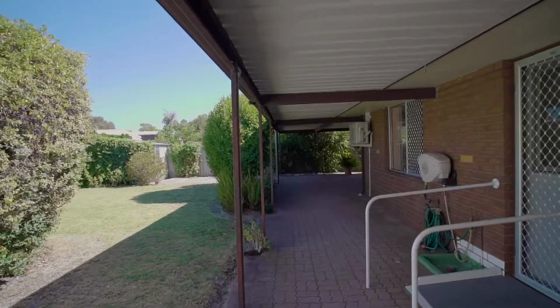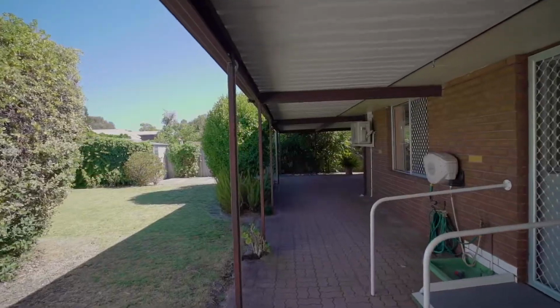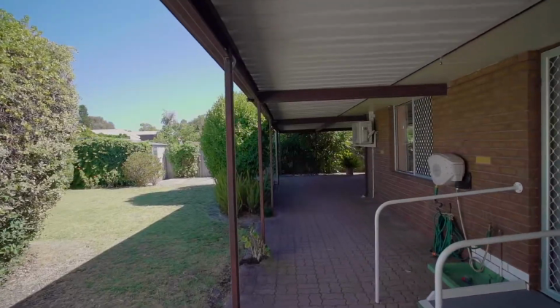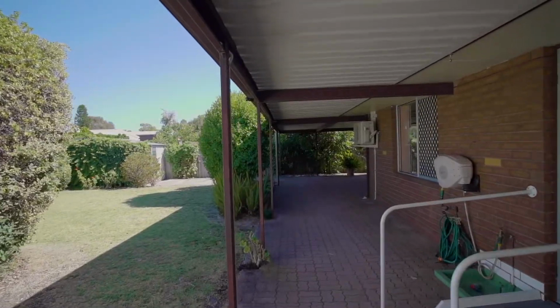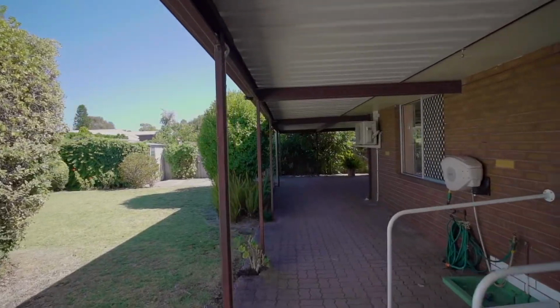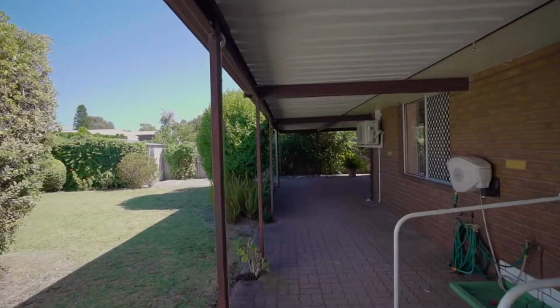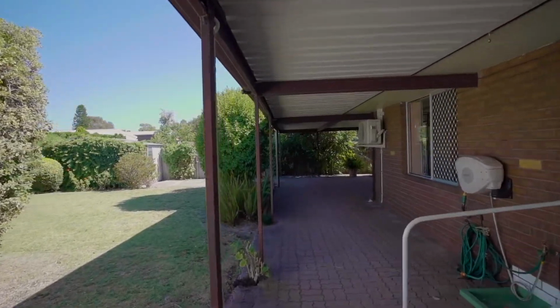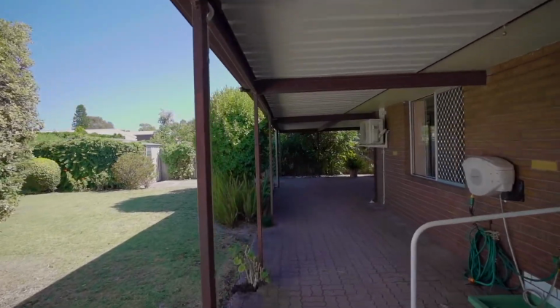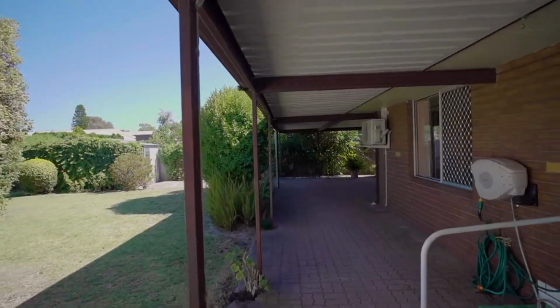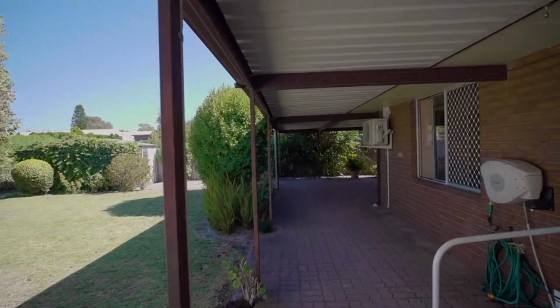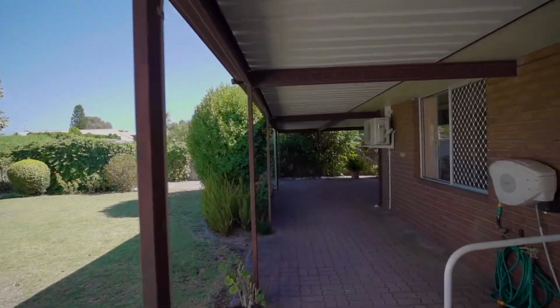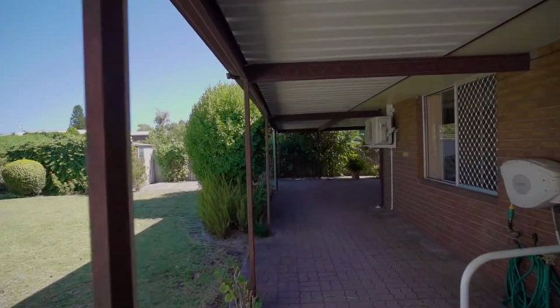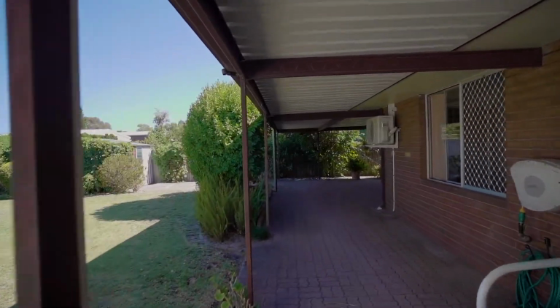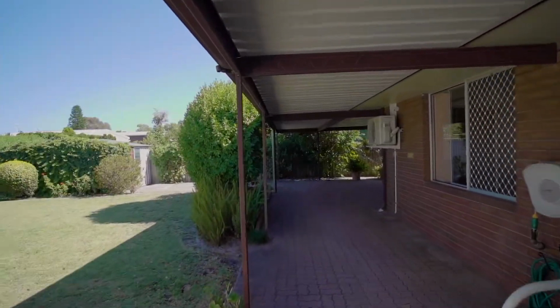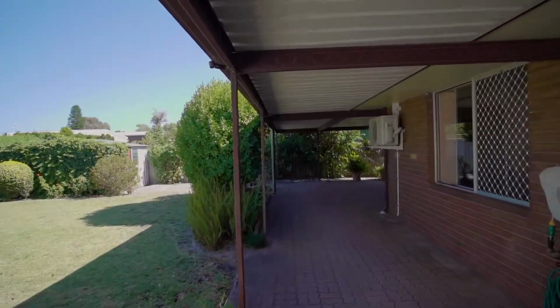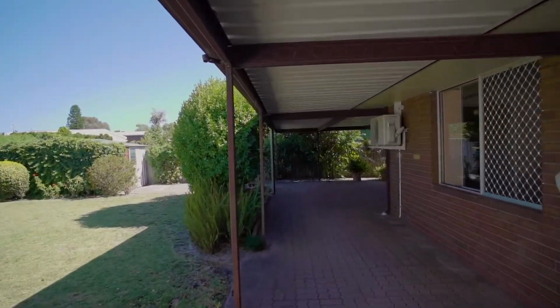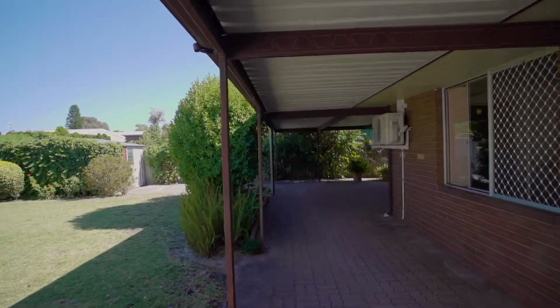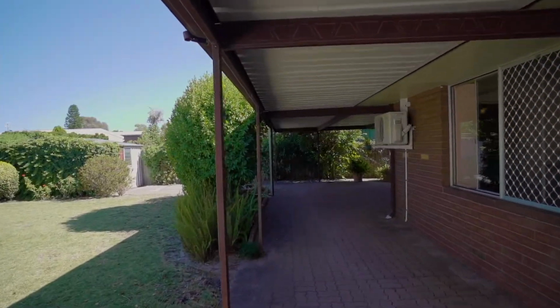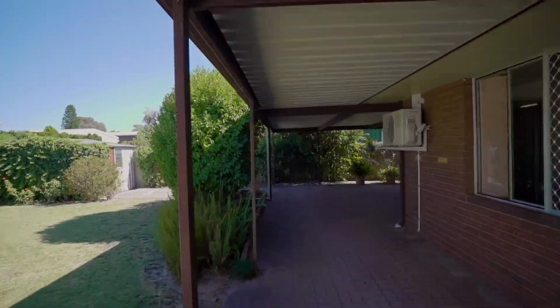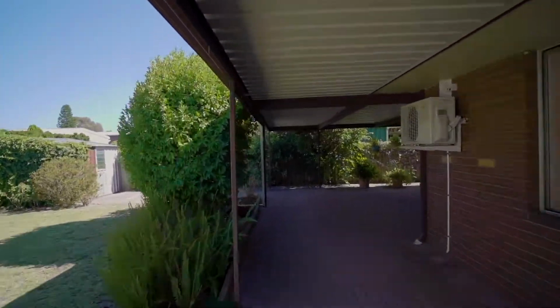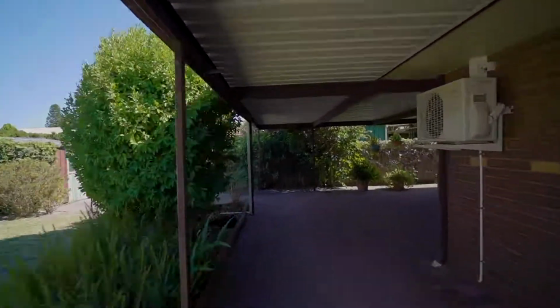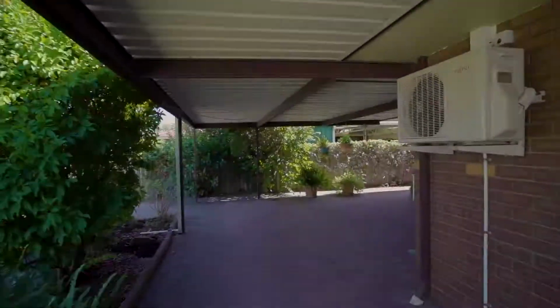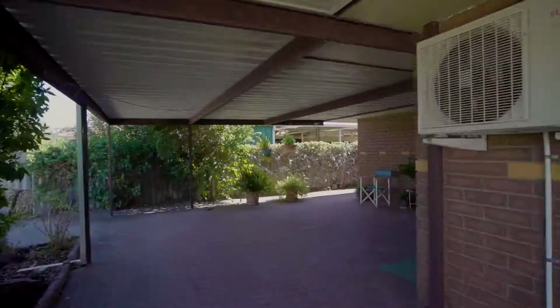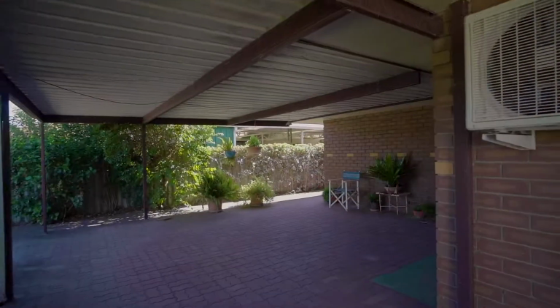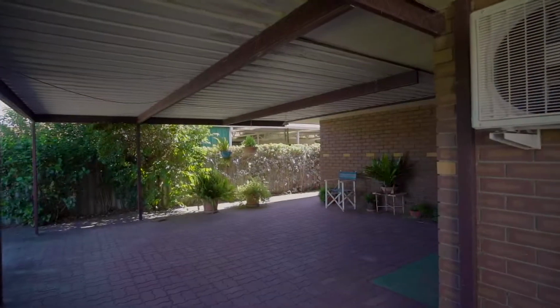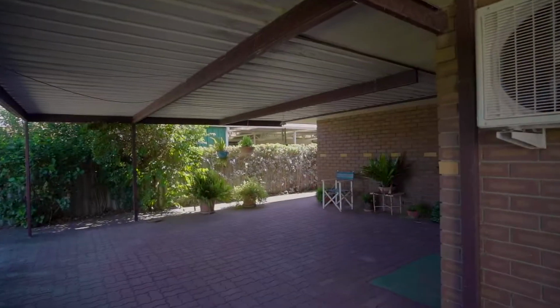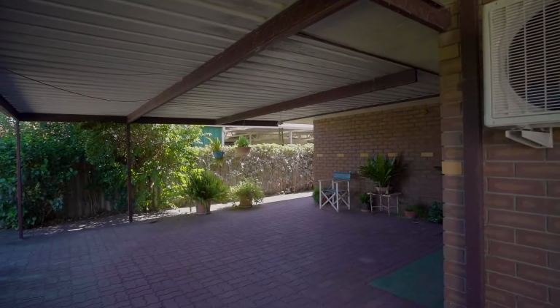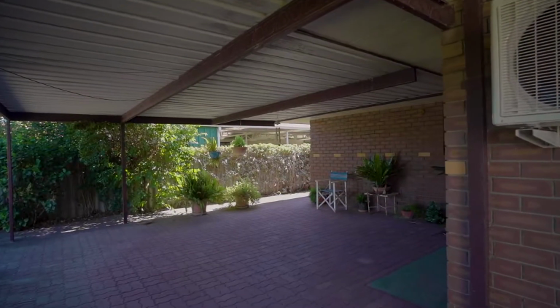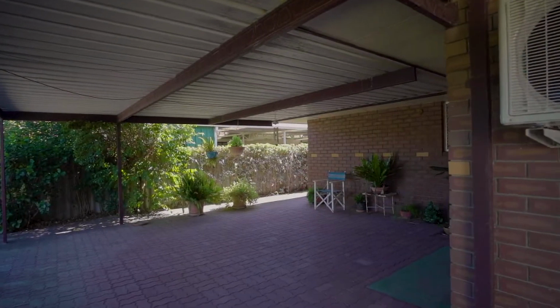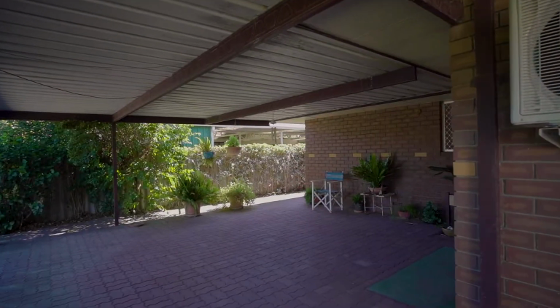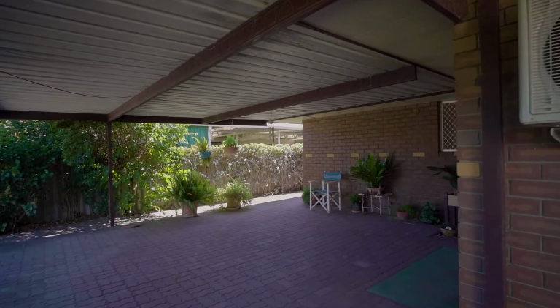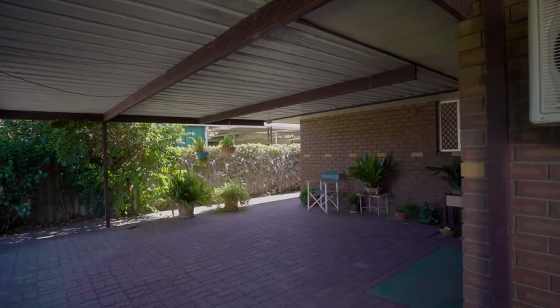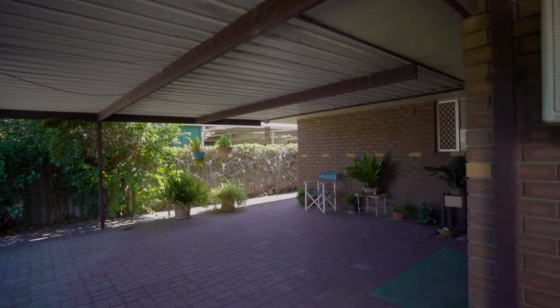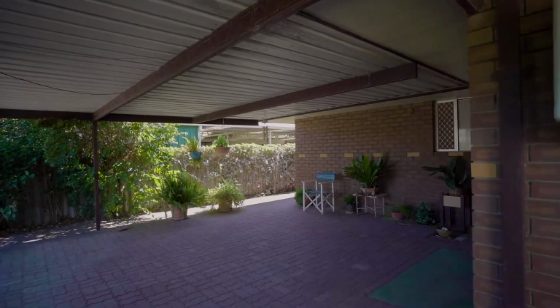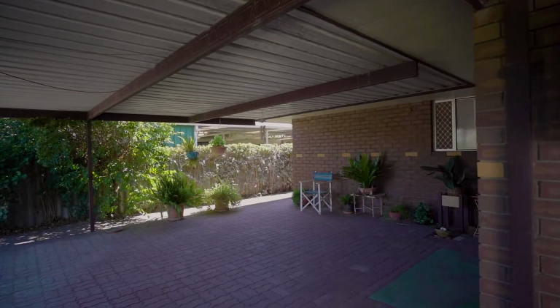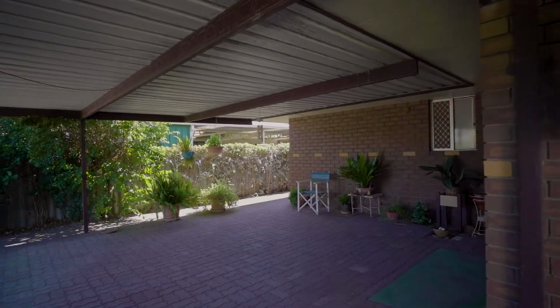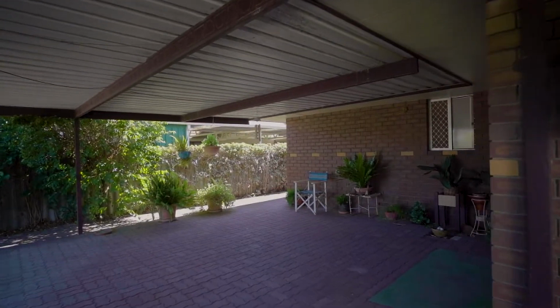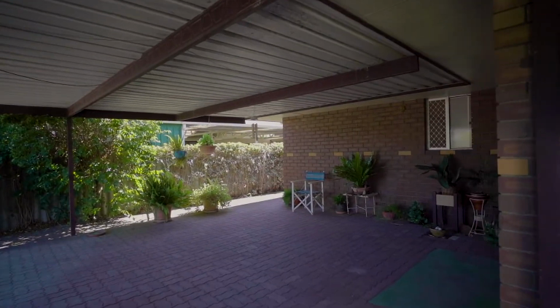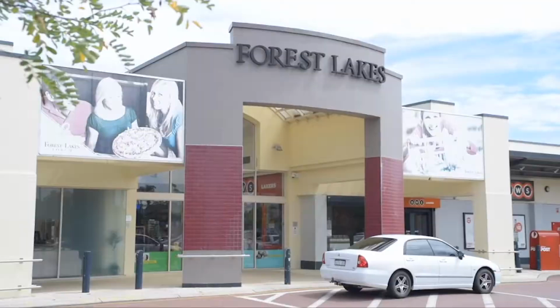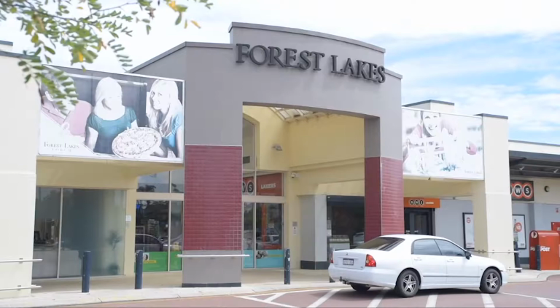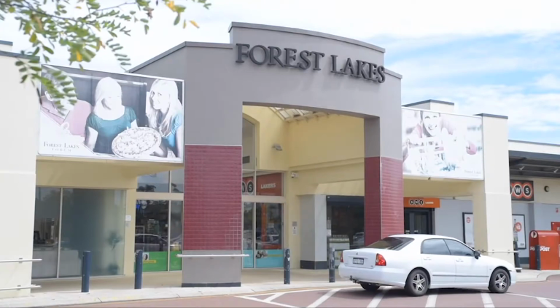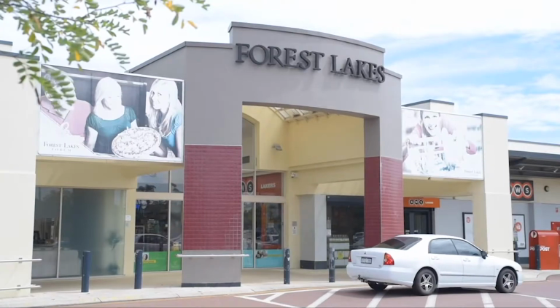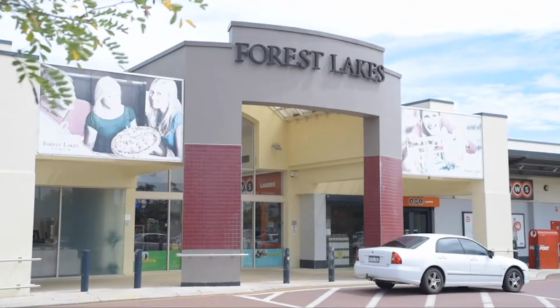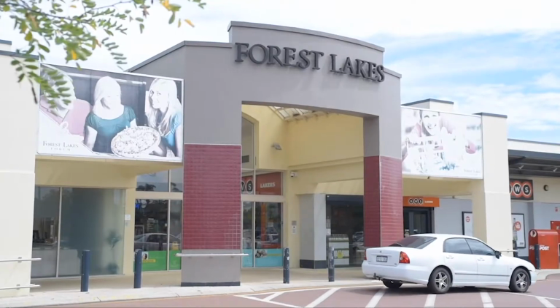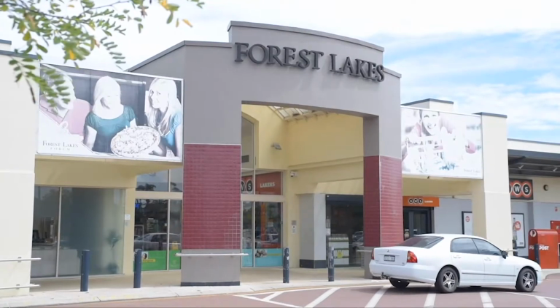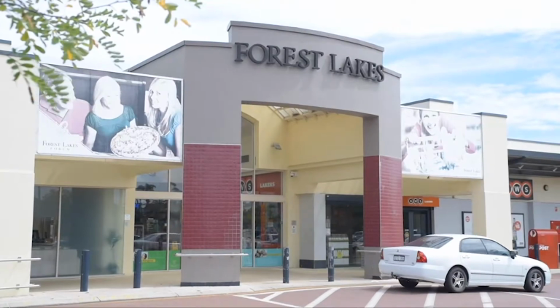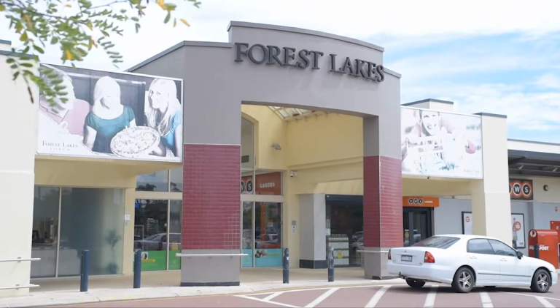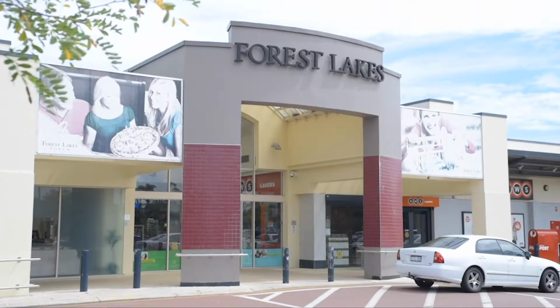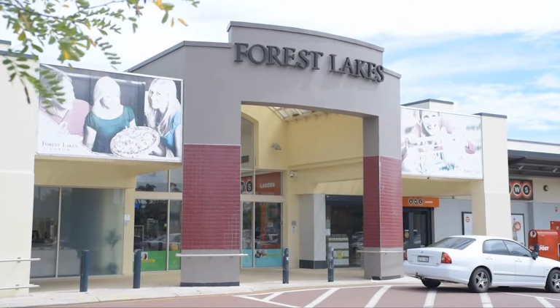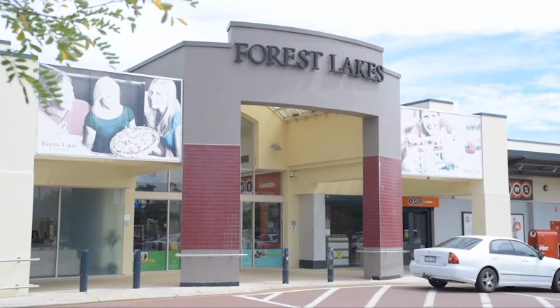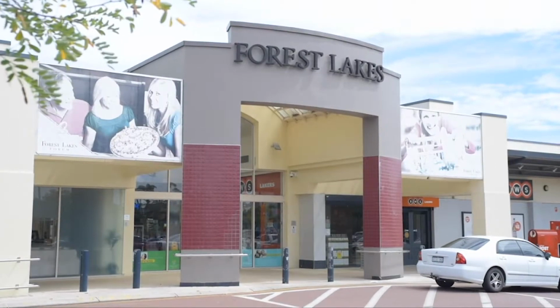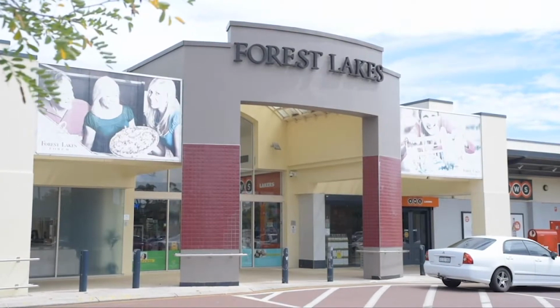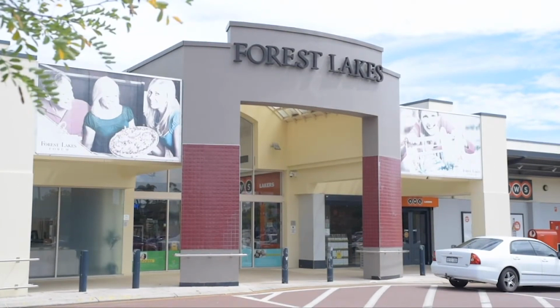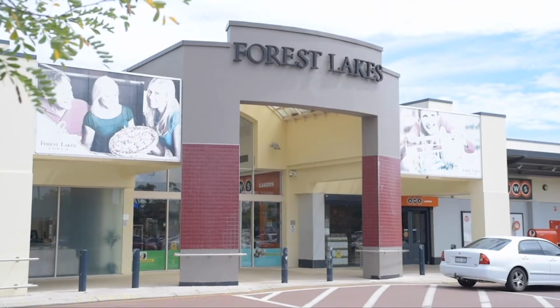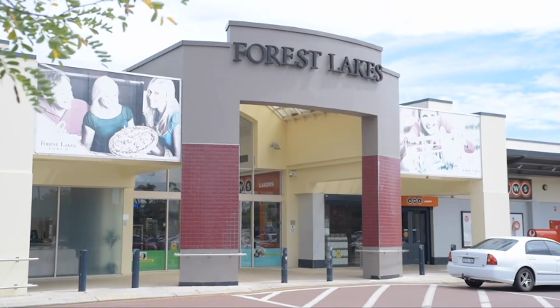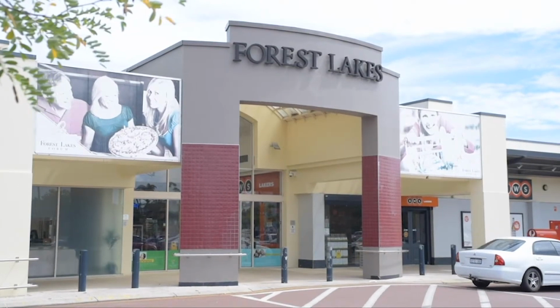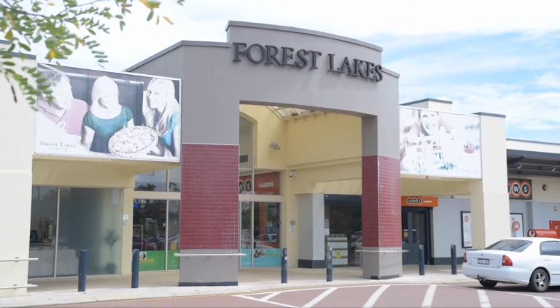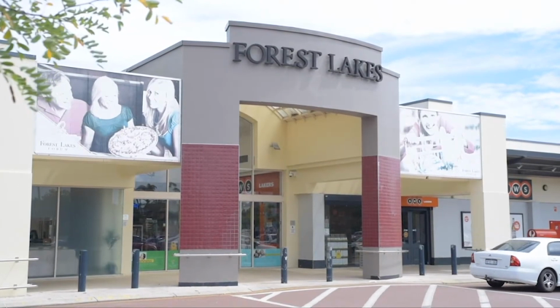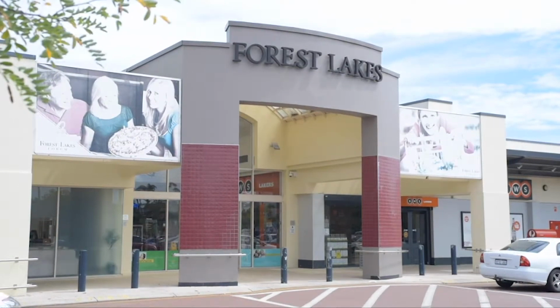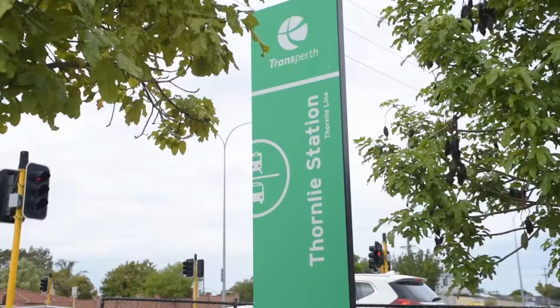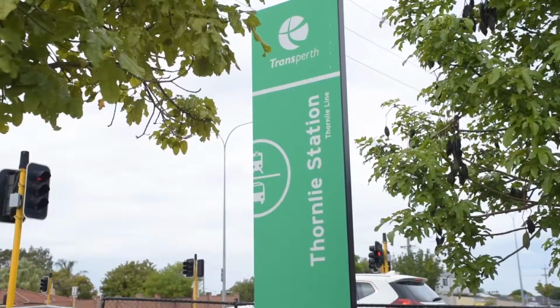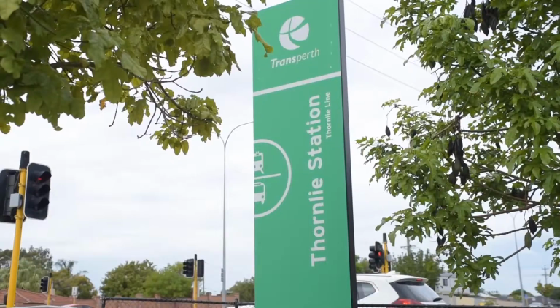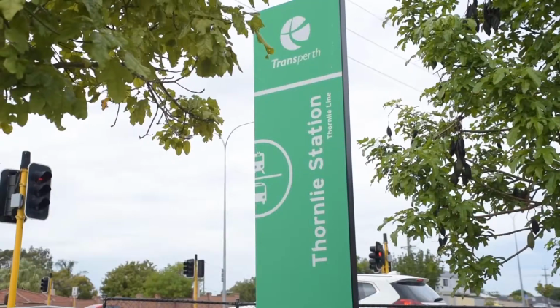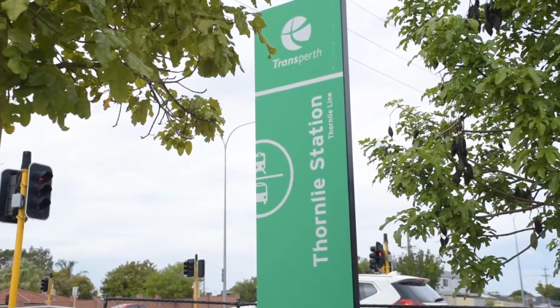Superb location, handy to most amenities such as Forest Lake shopping centre, local schools and public transport.